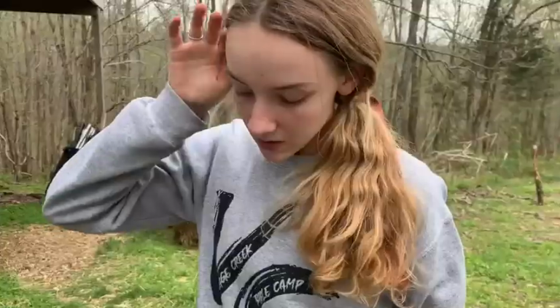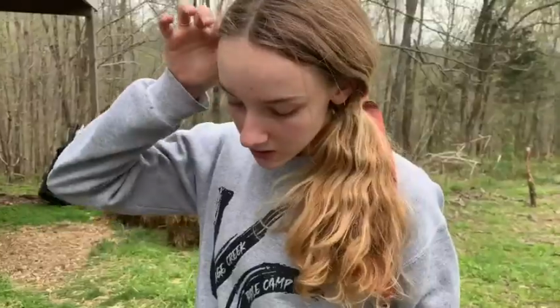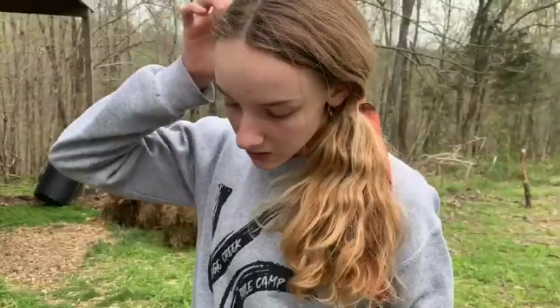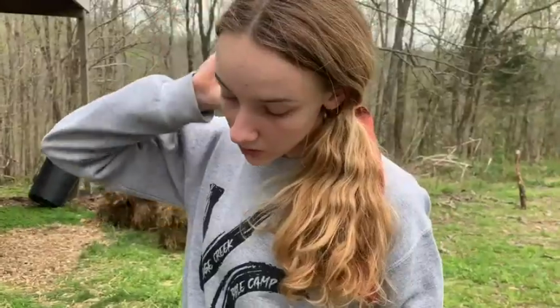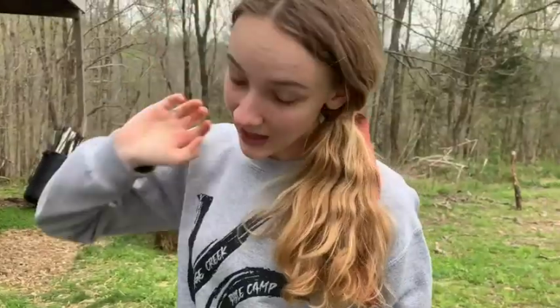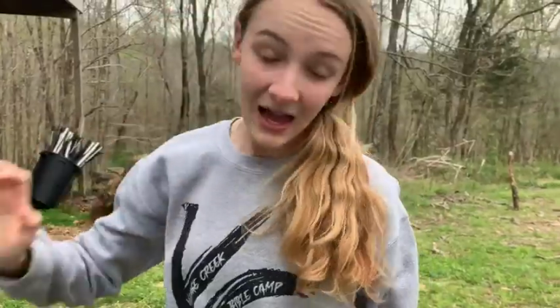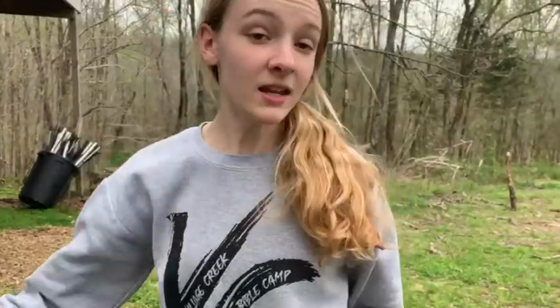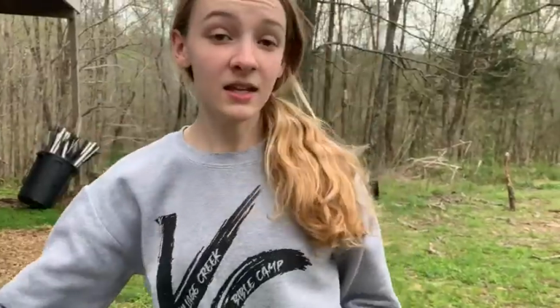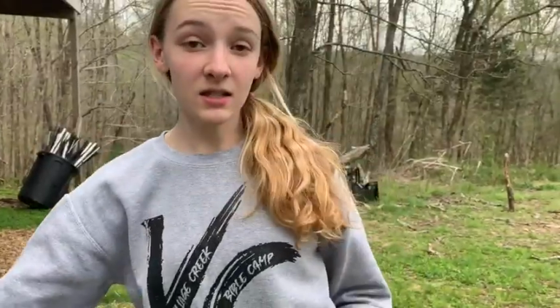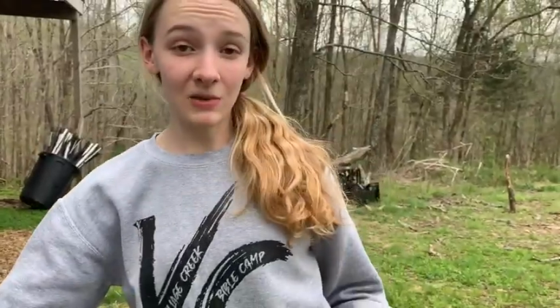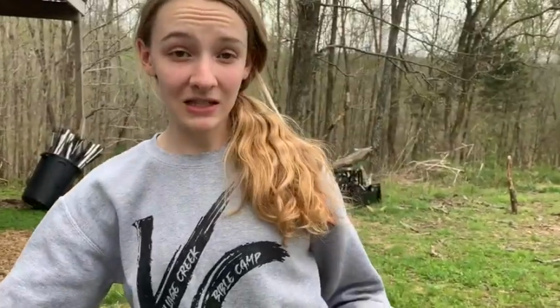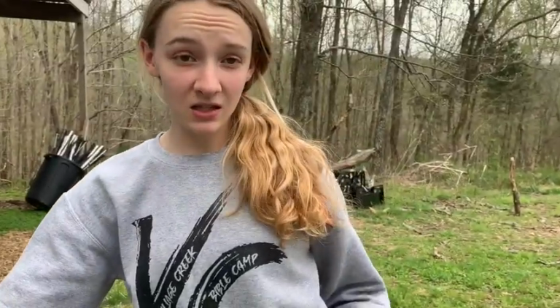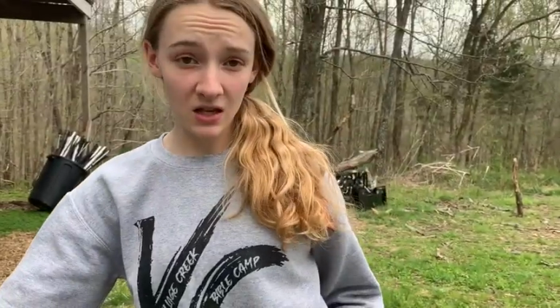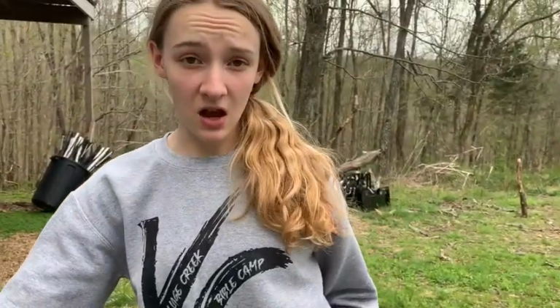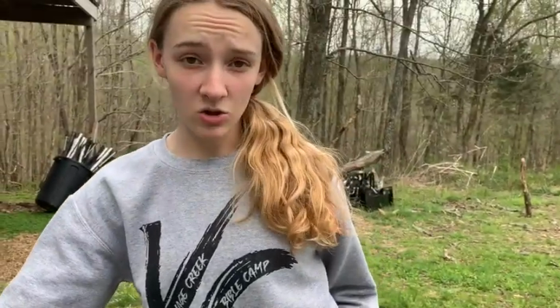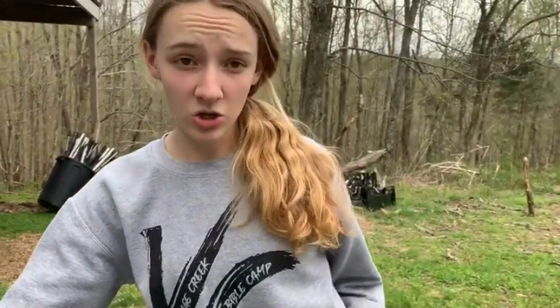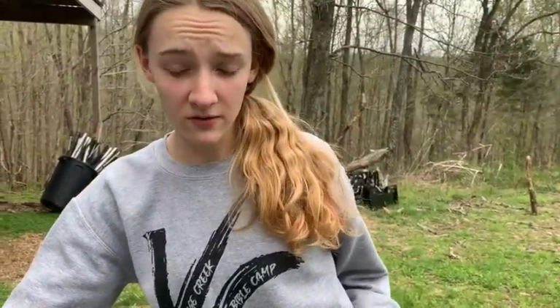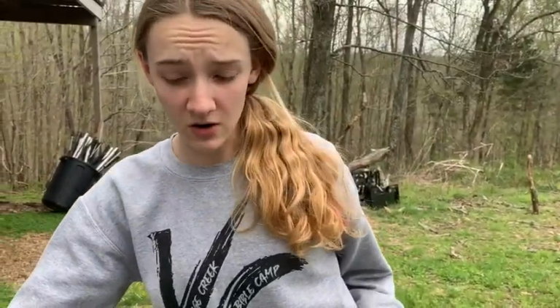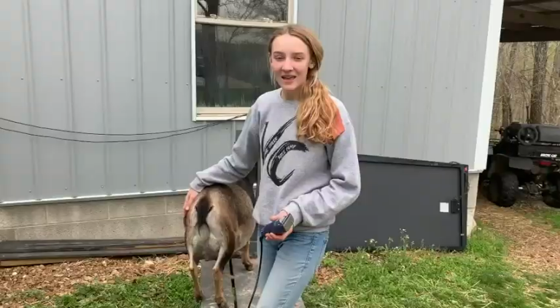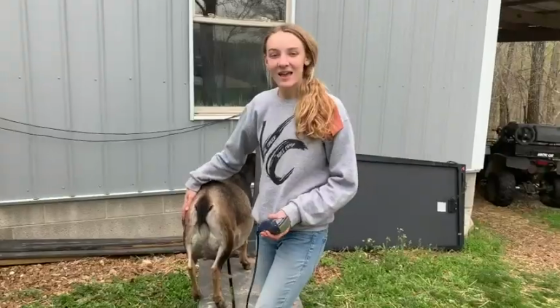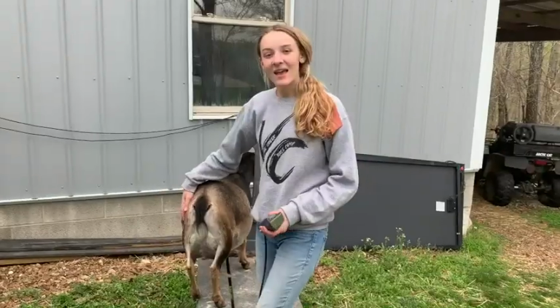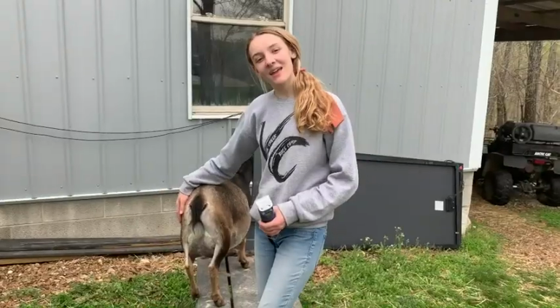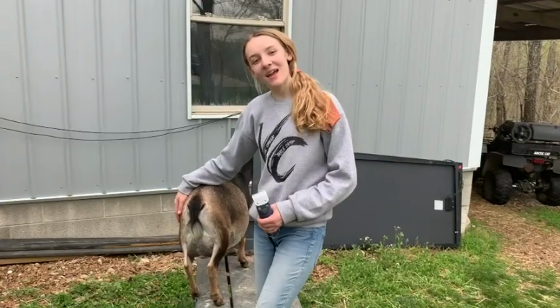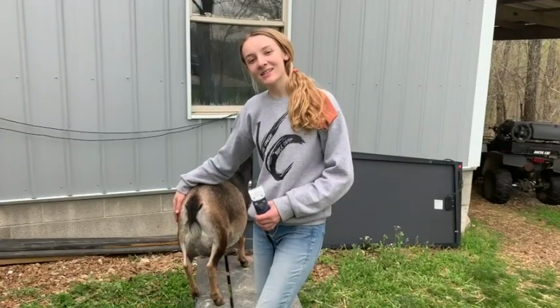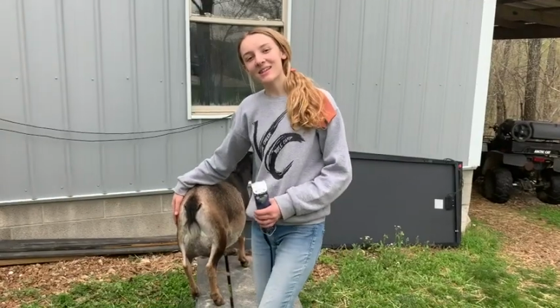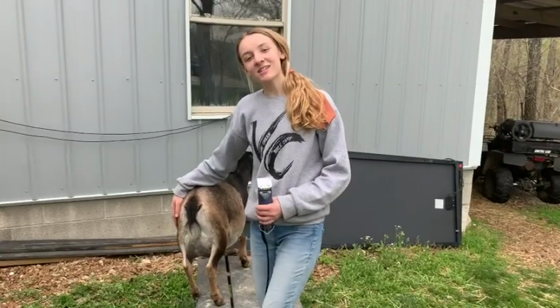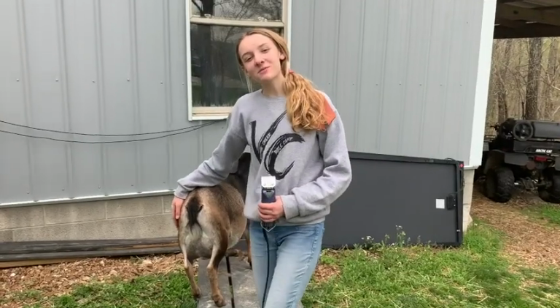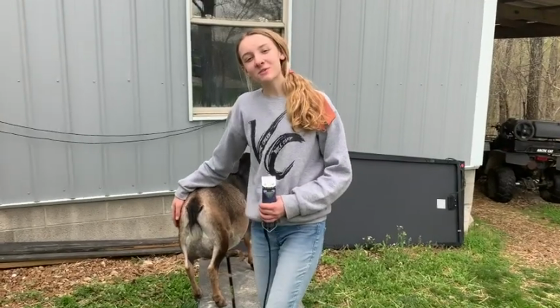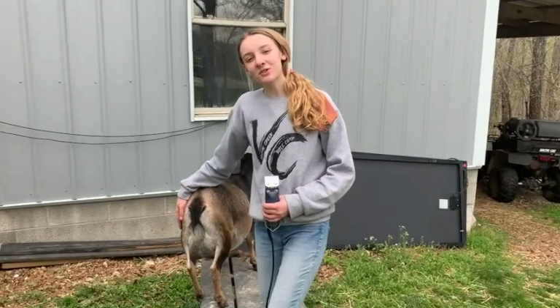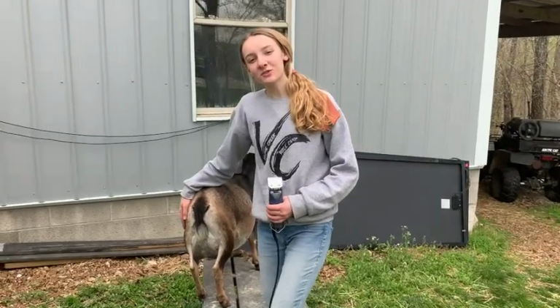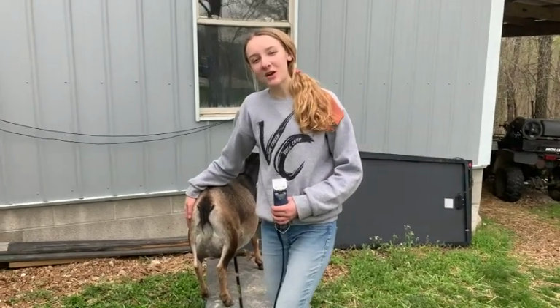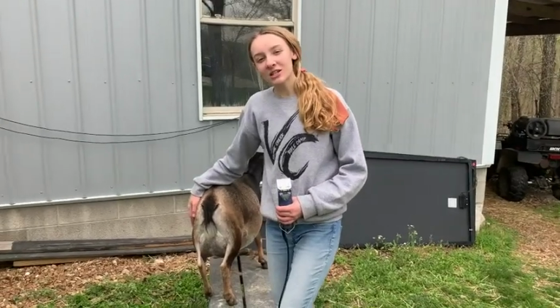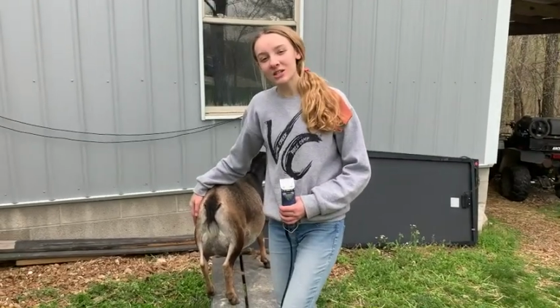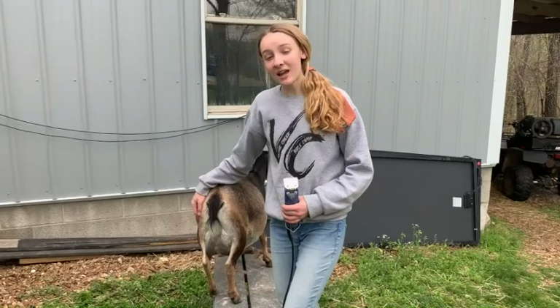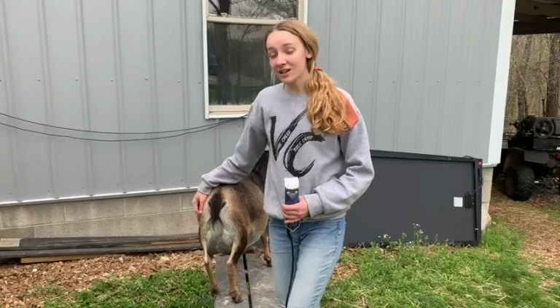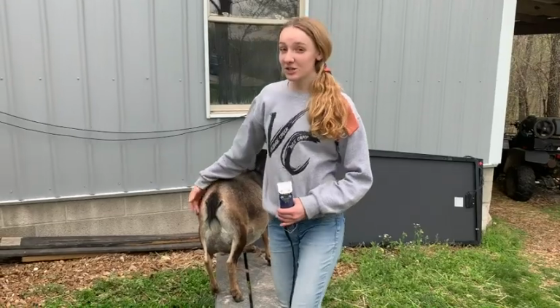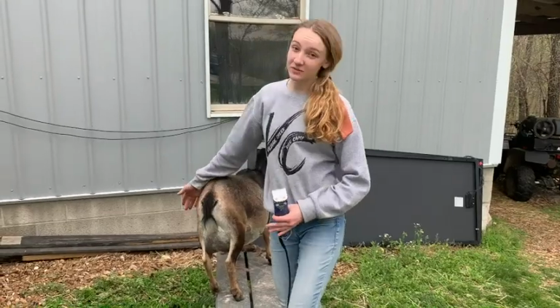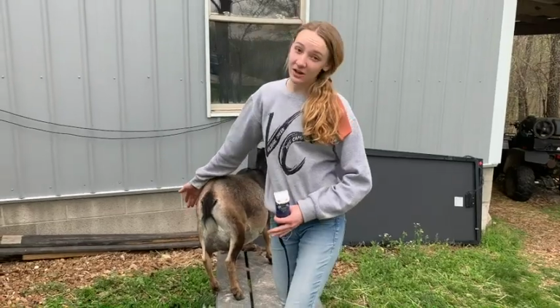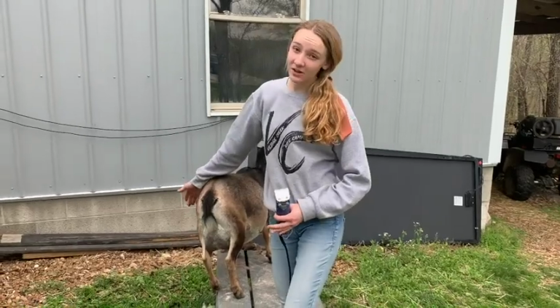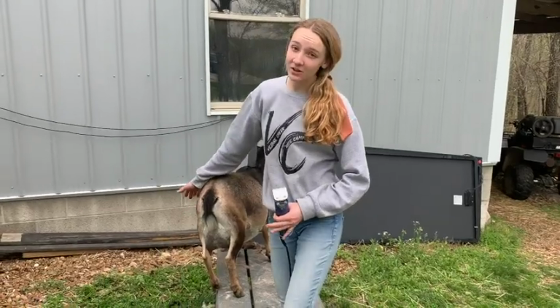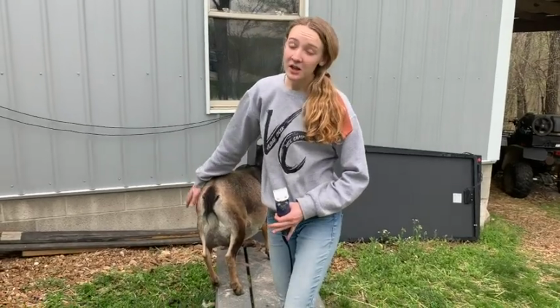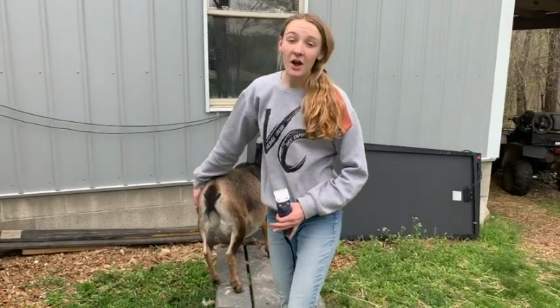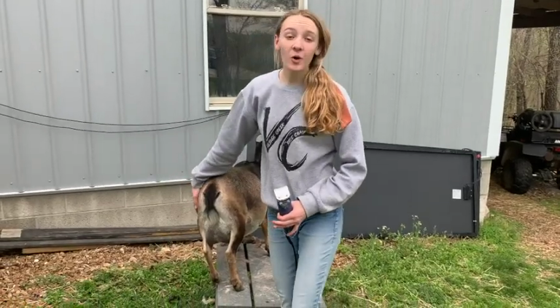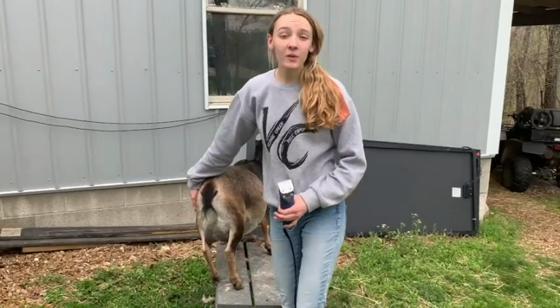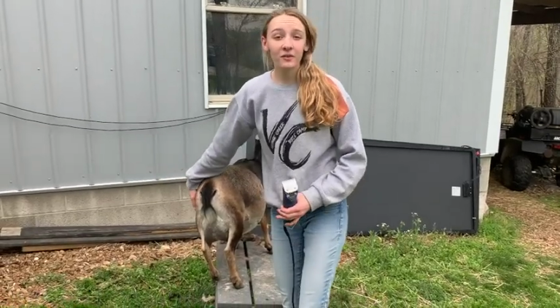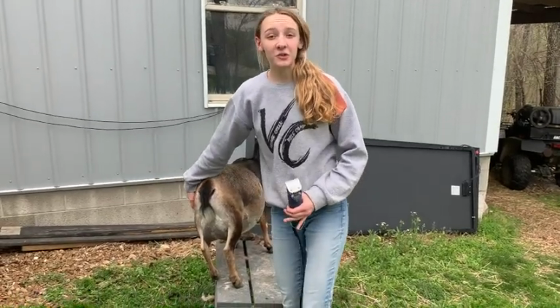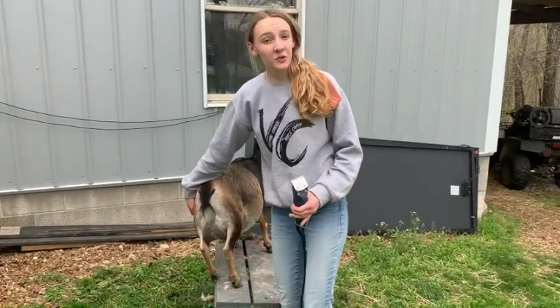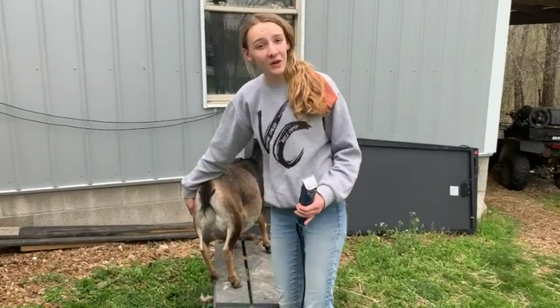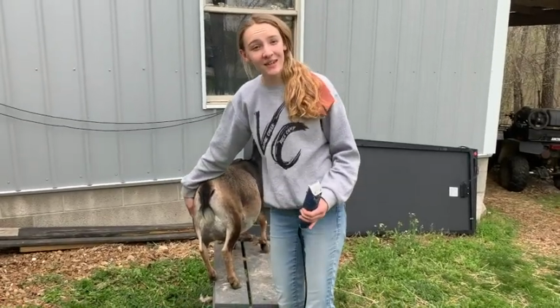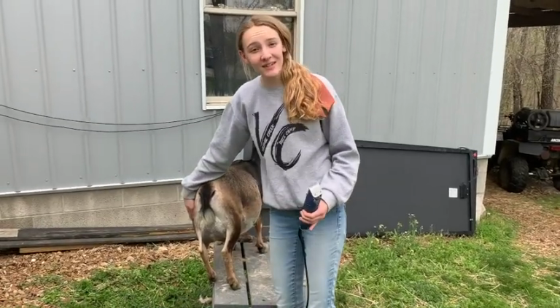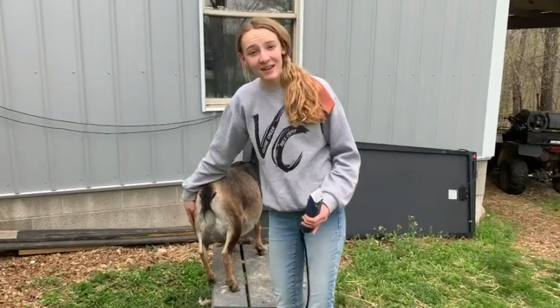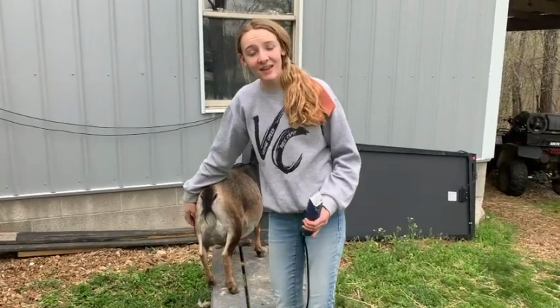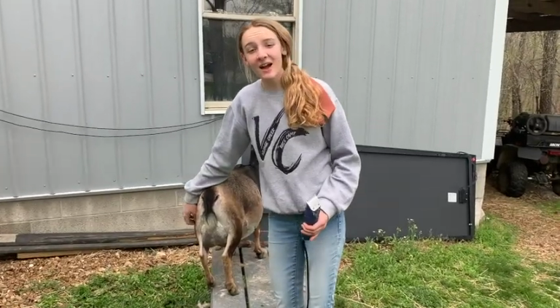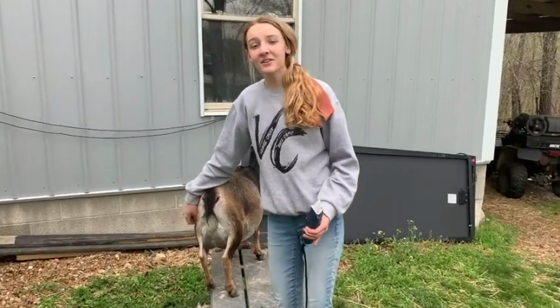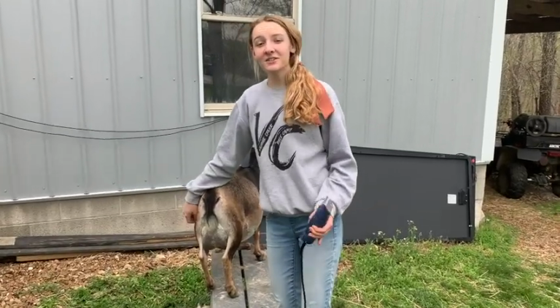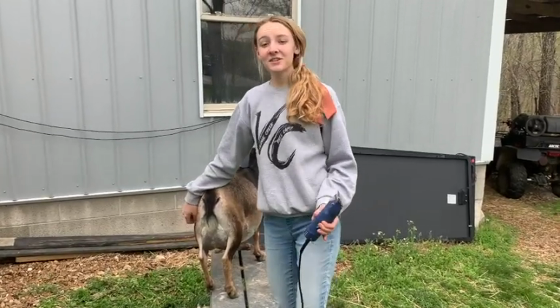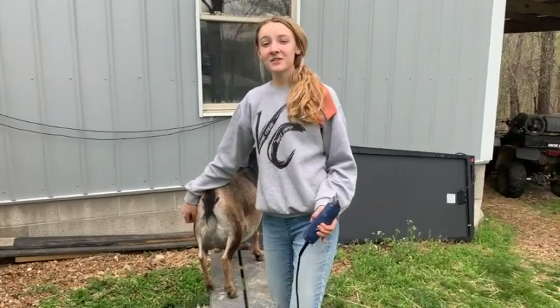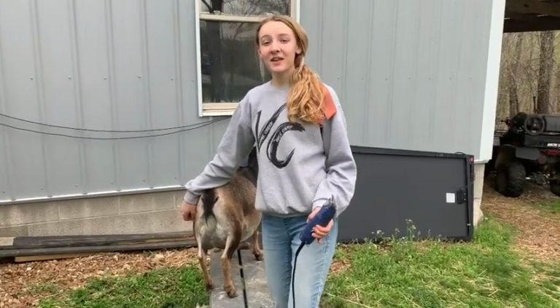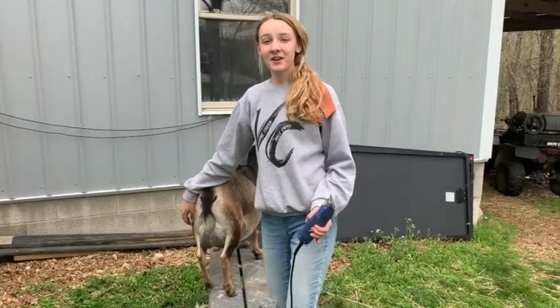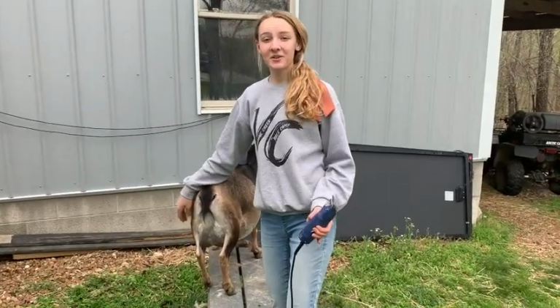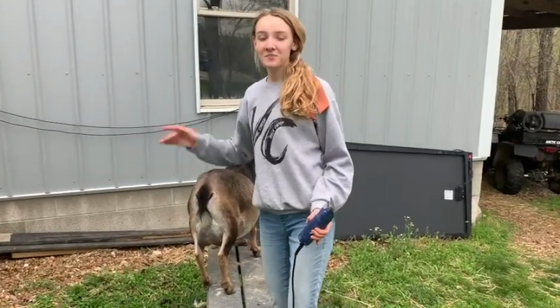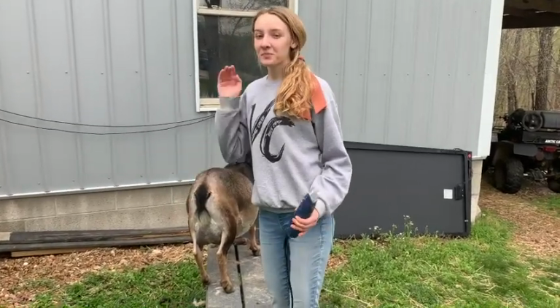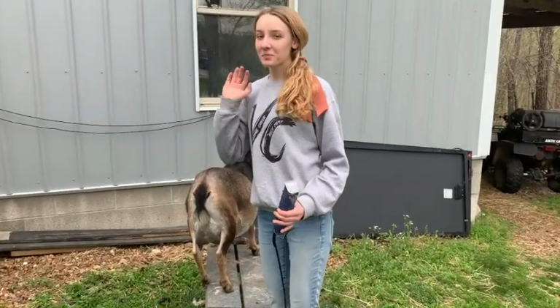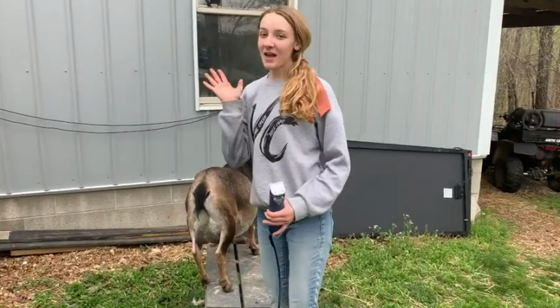So that is basically how you shave an udder. Hey guys, thanks so much for watching How to Shave an Udder. I hope you have a great day. I'll see you later, bye.